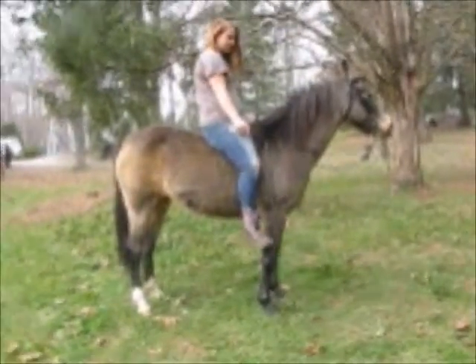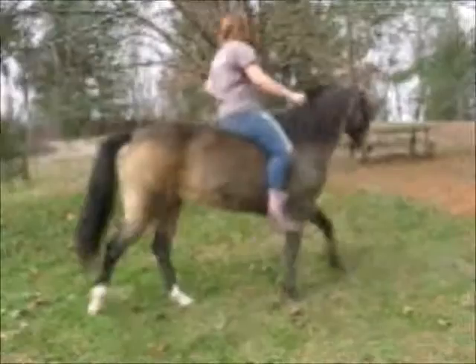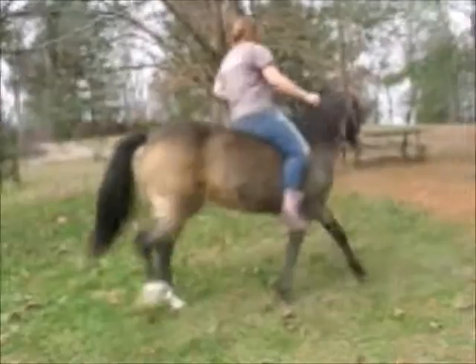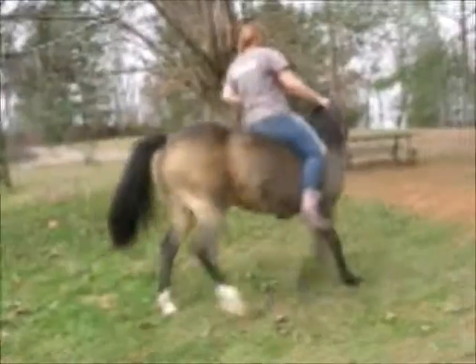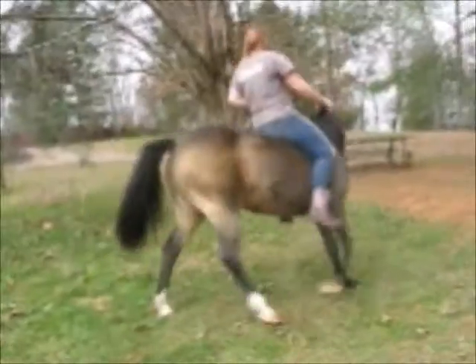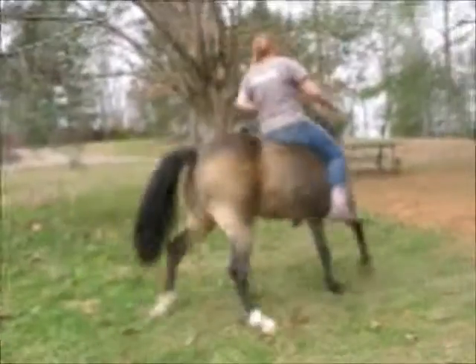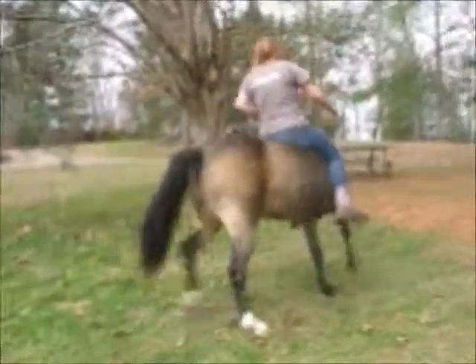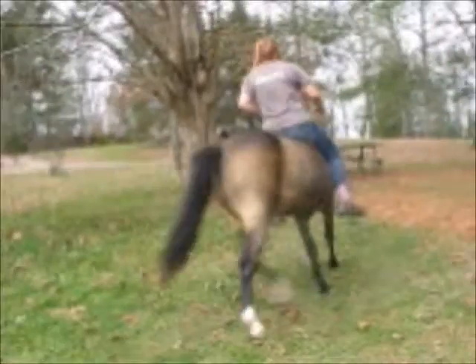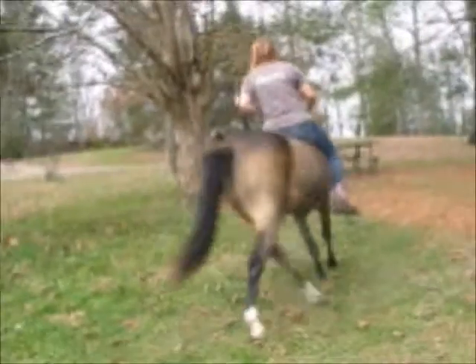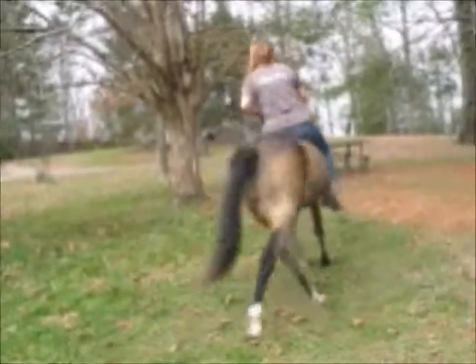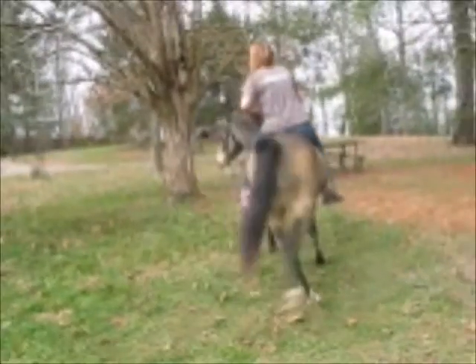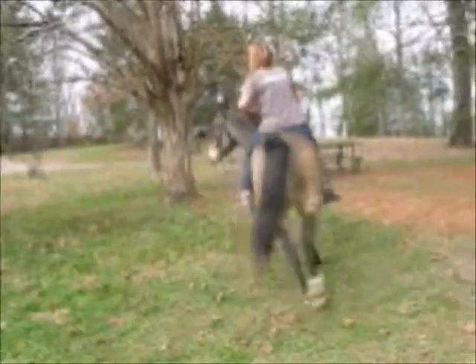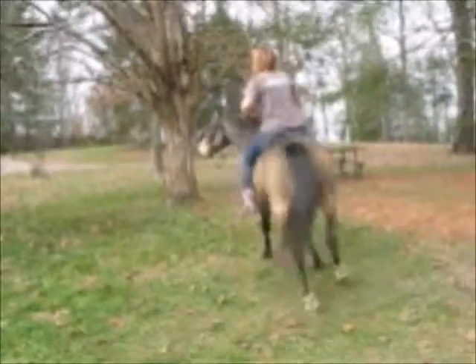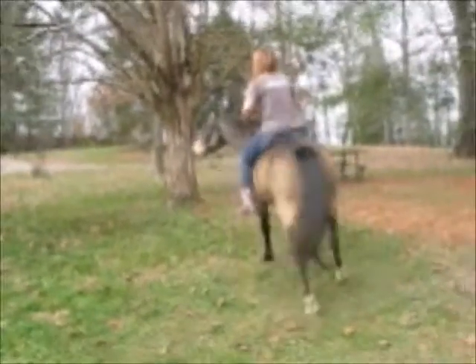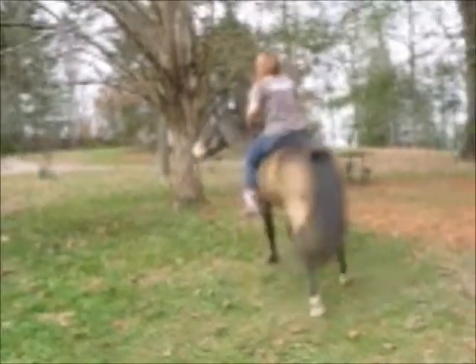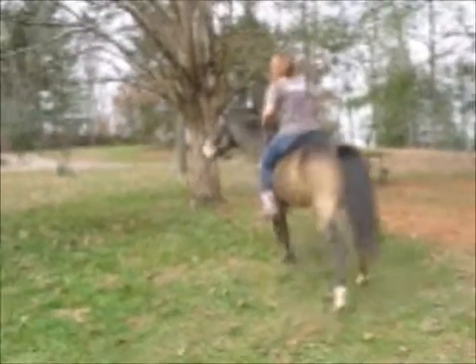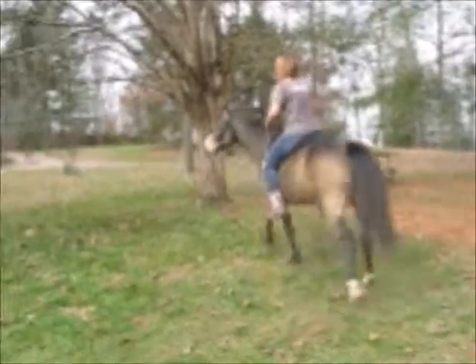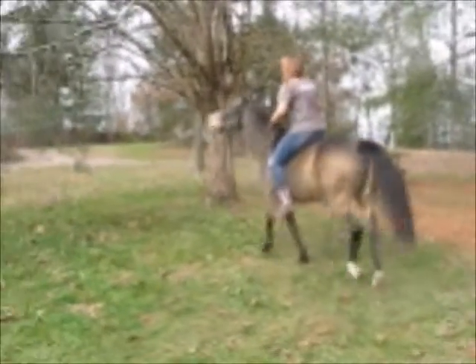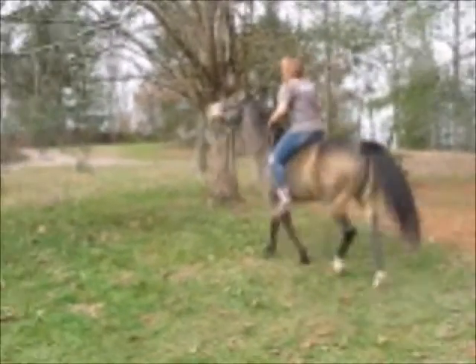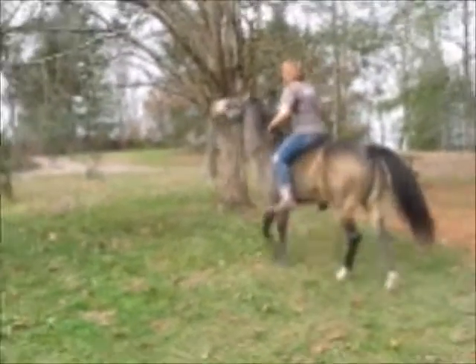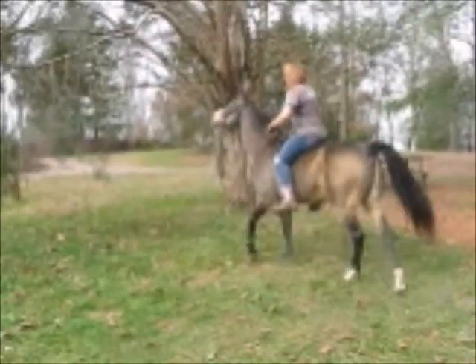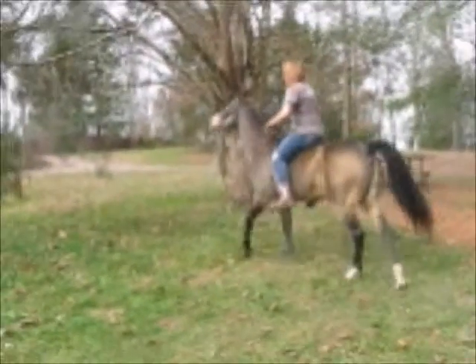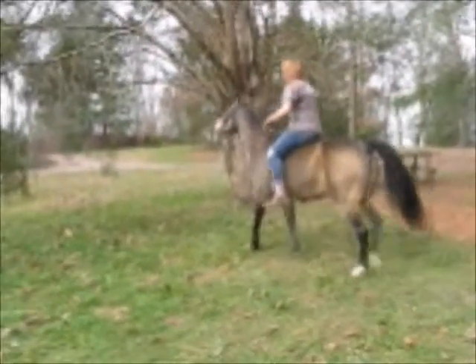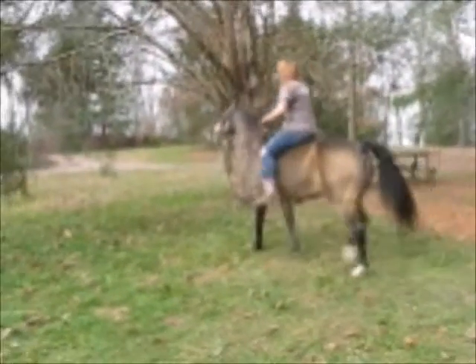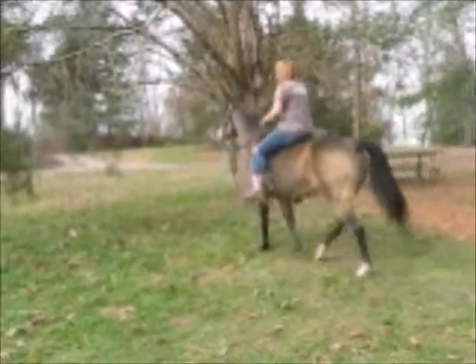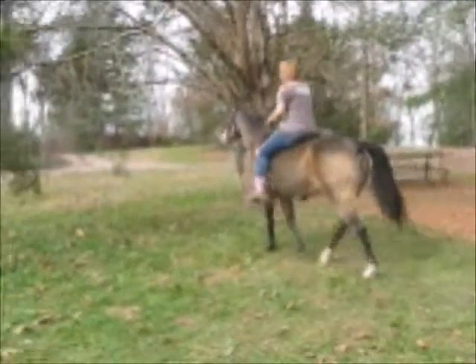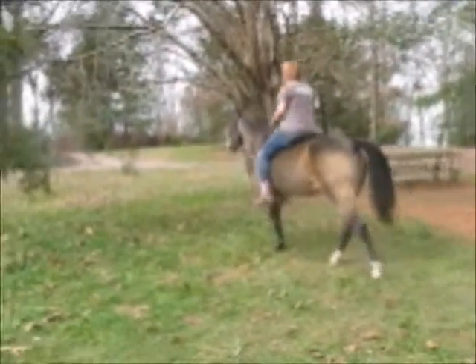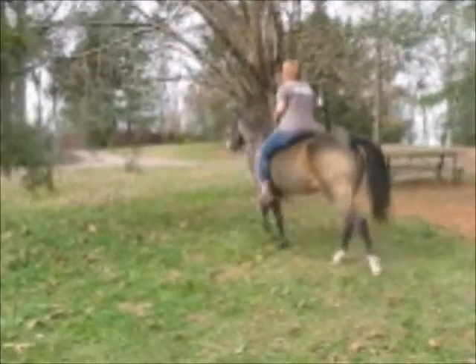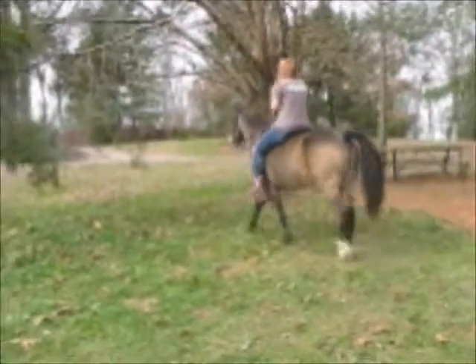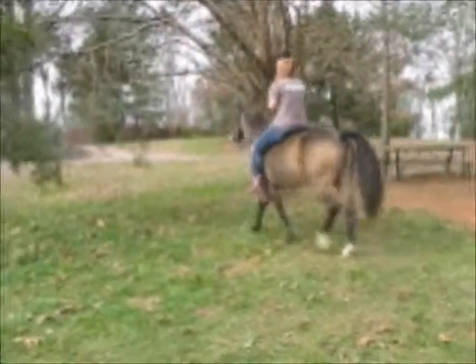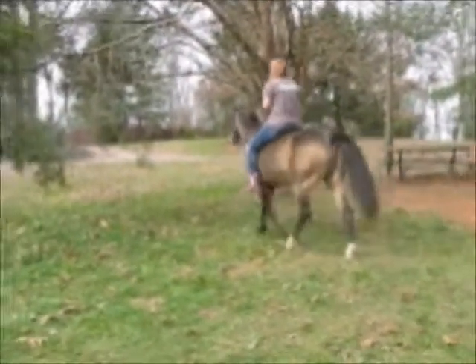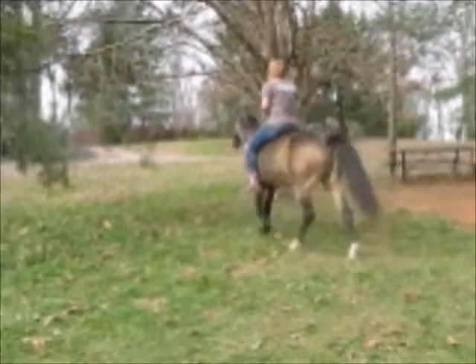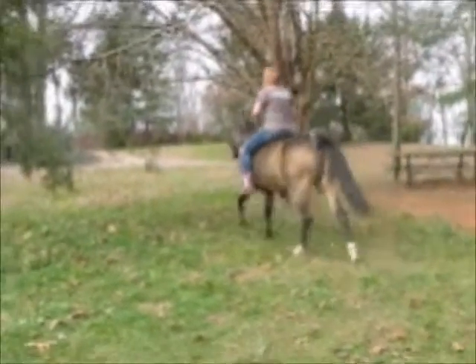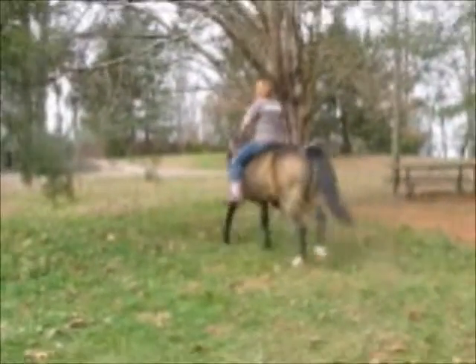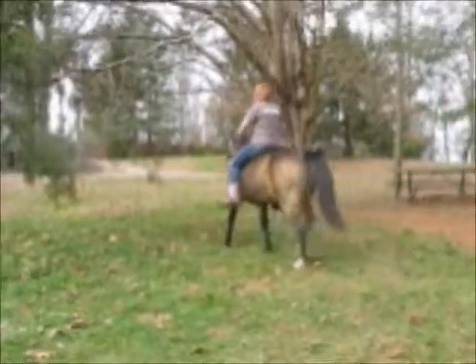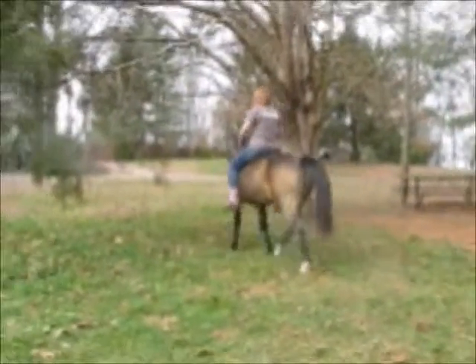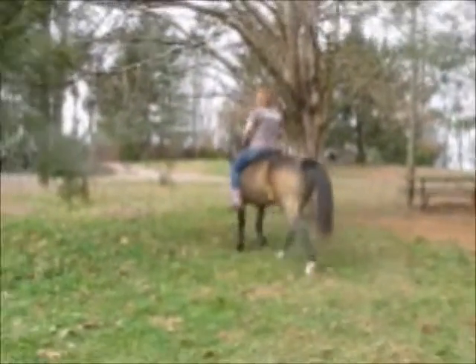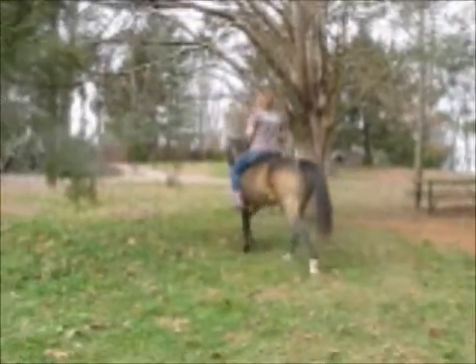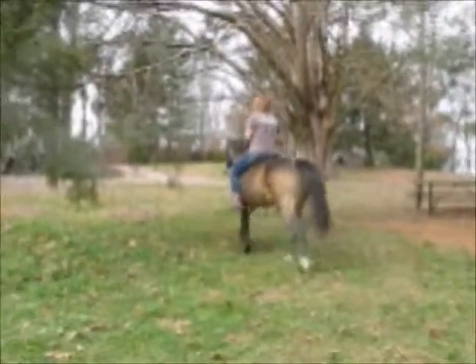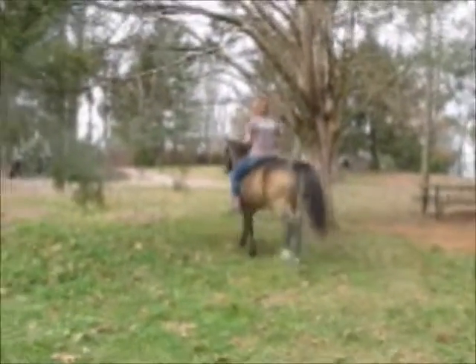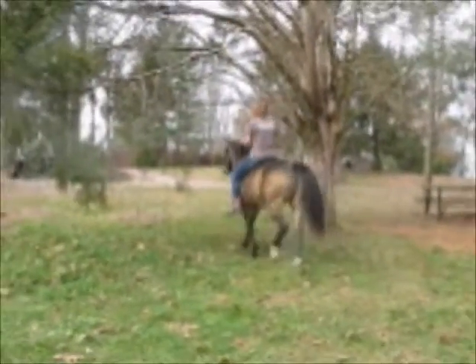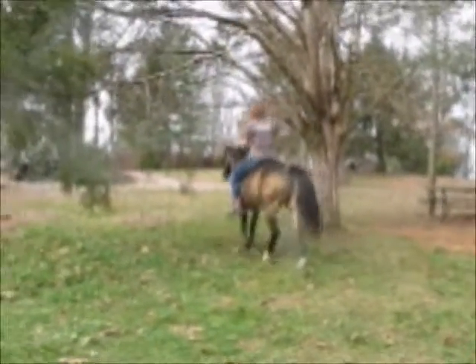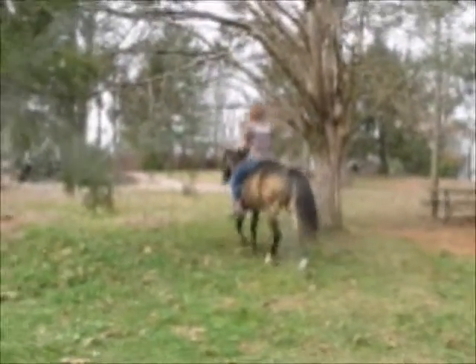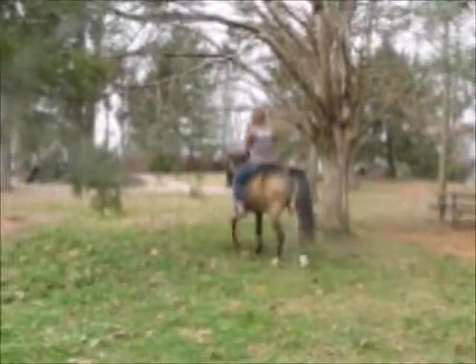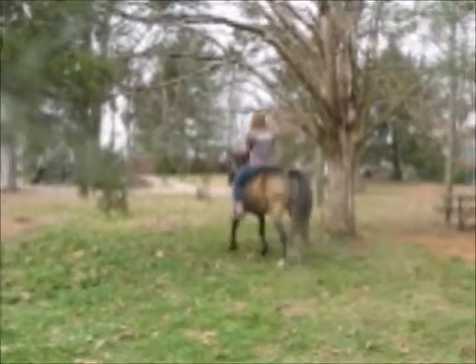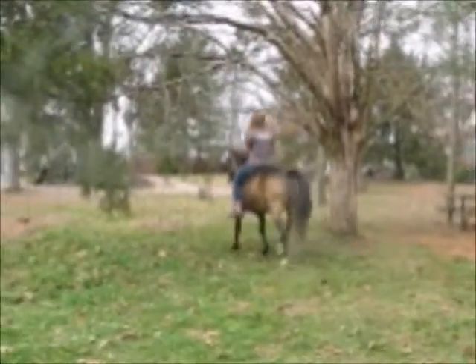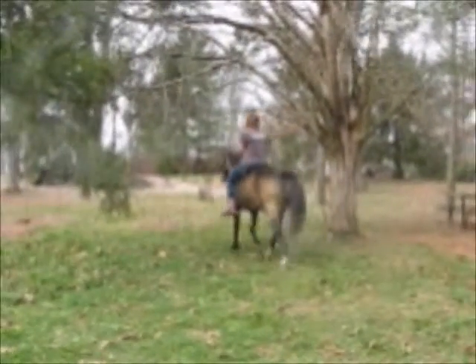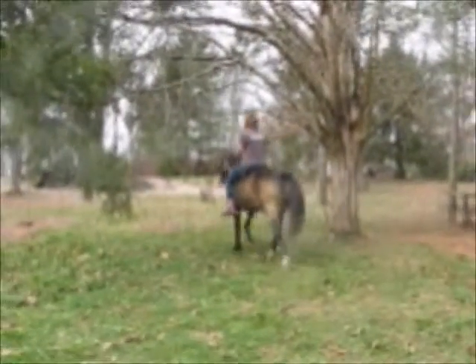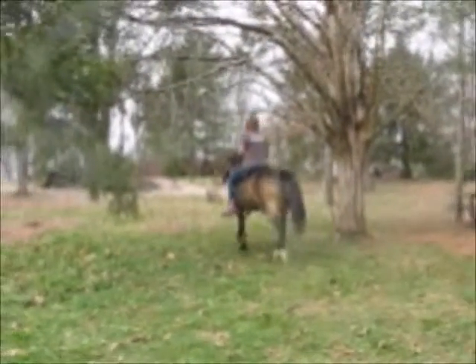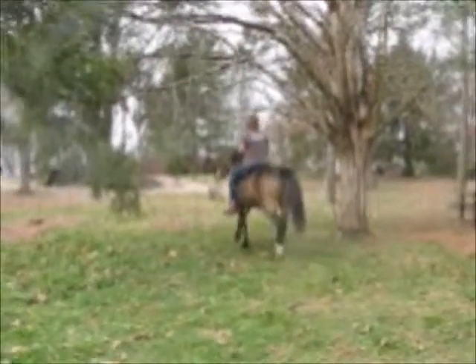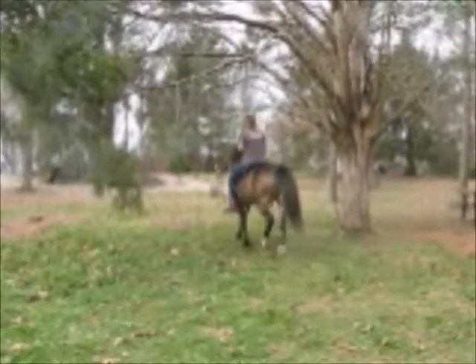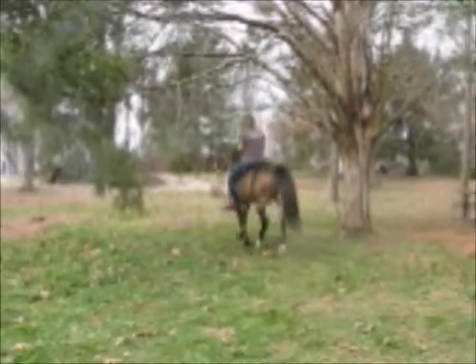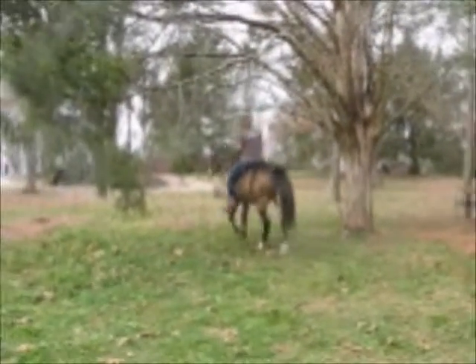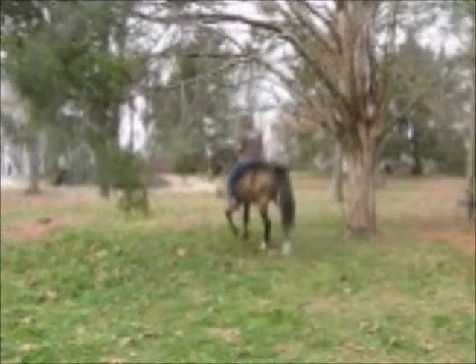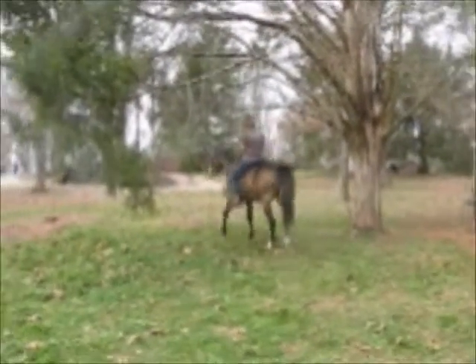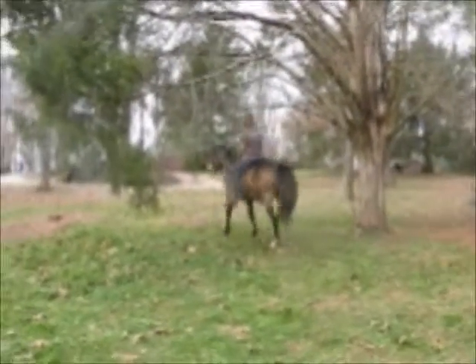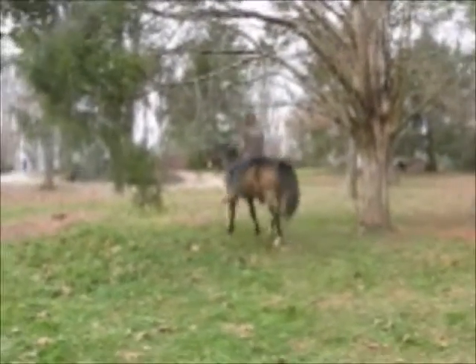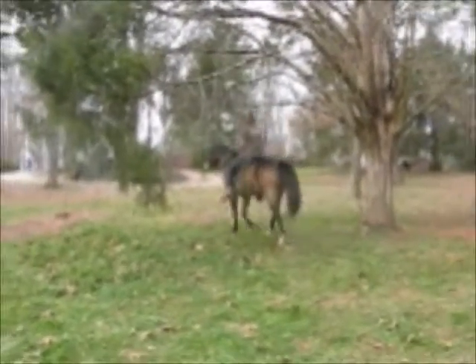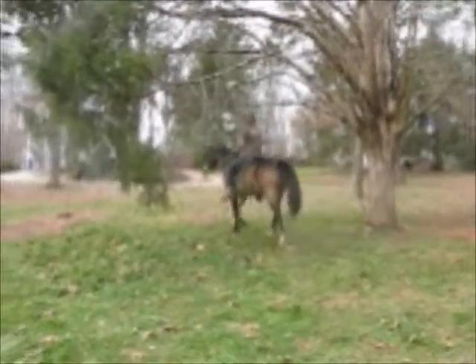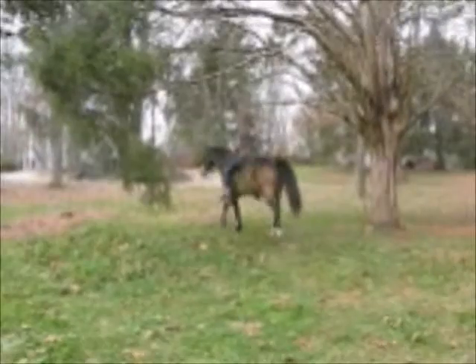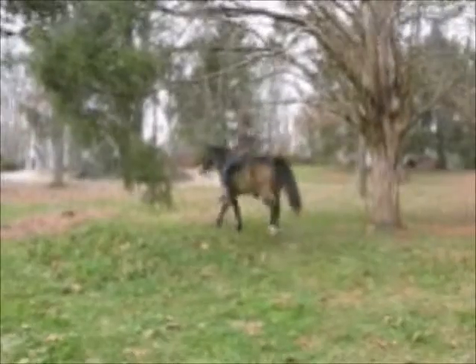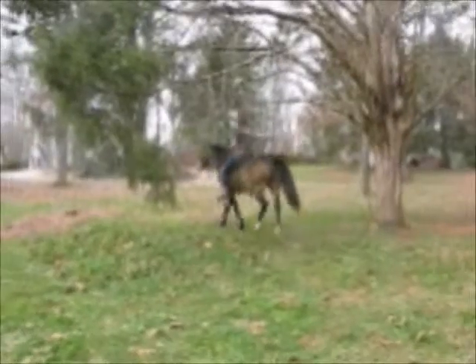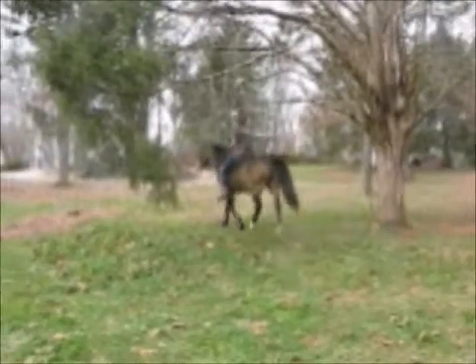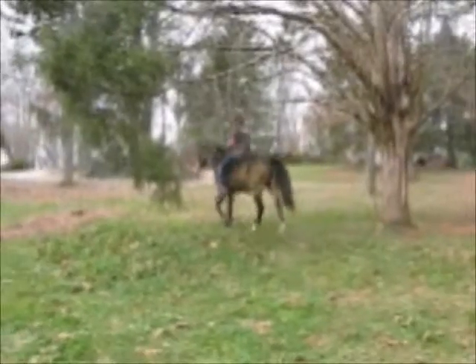This is Abigail riding Ginger. She's a pretty, pretty girl.